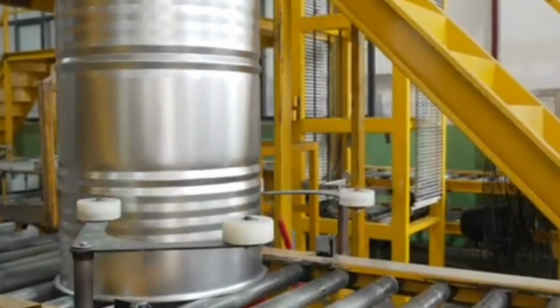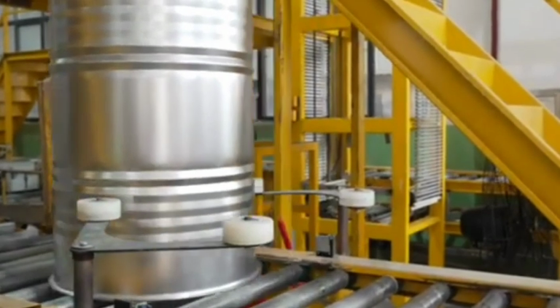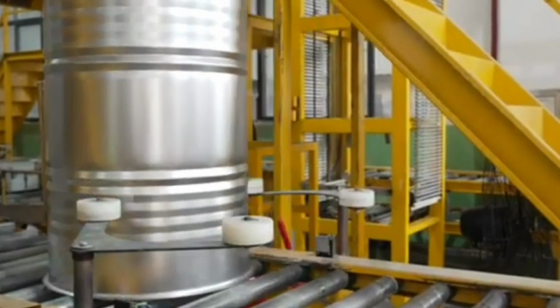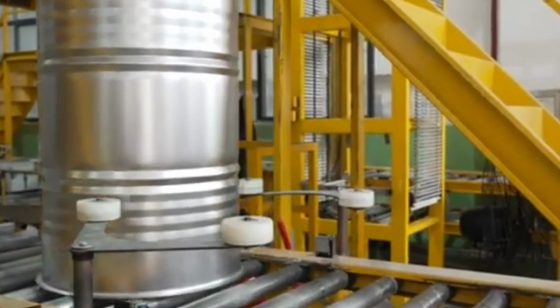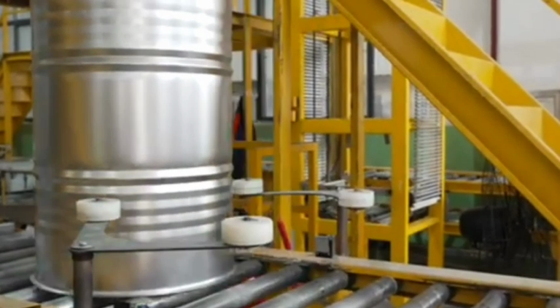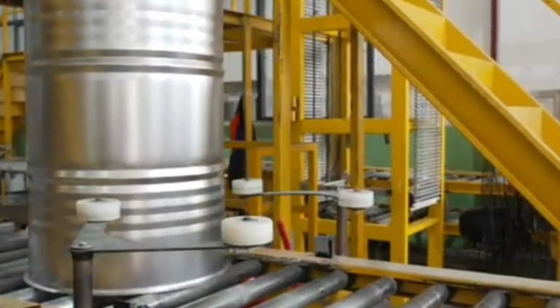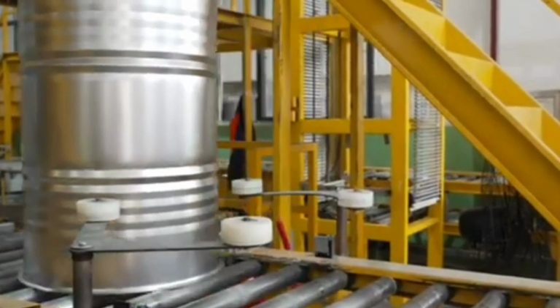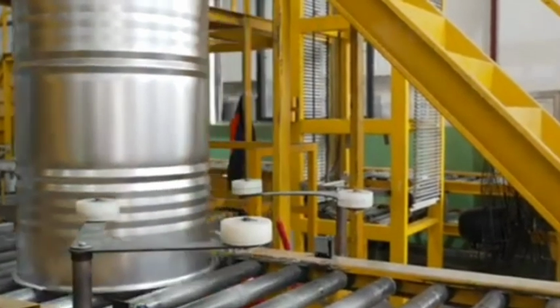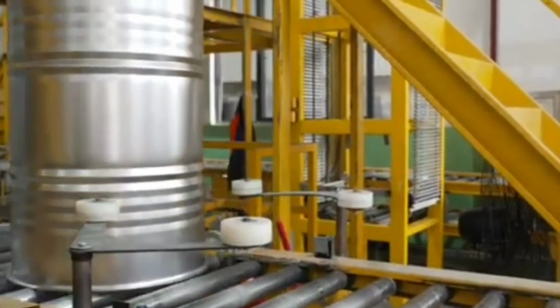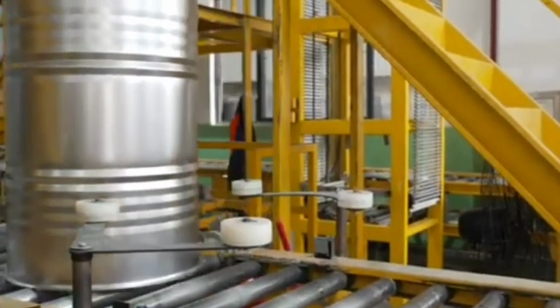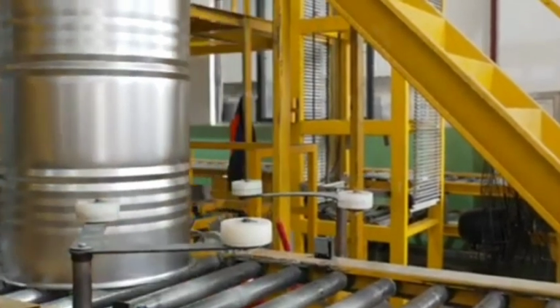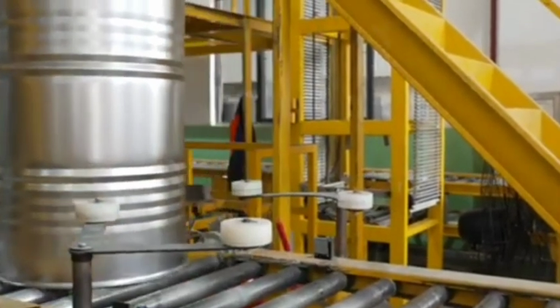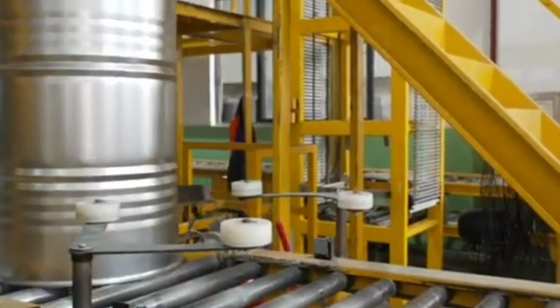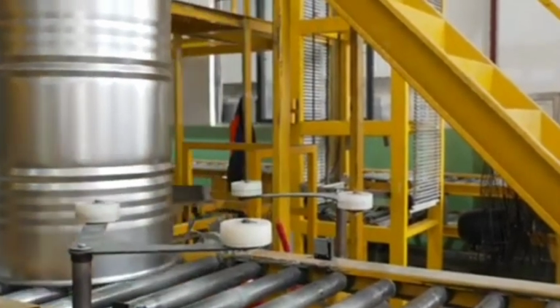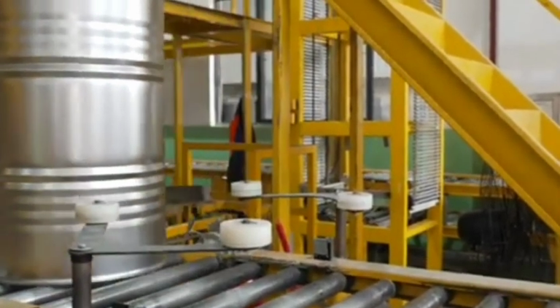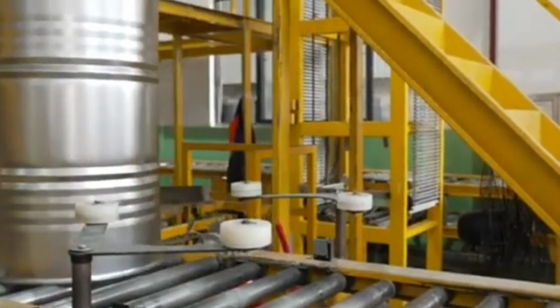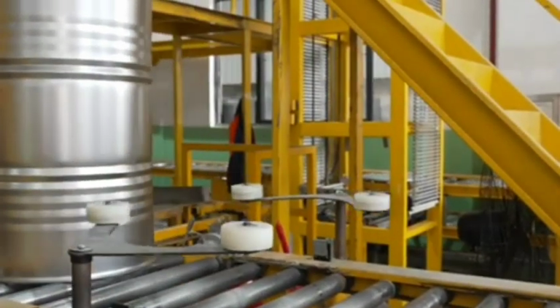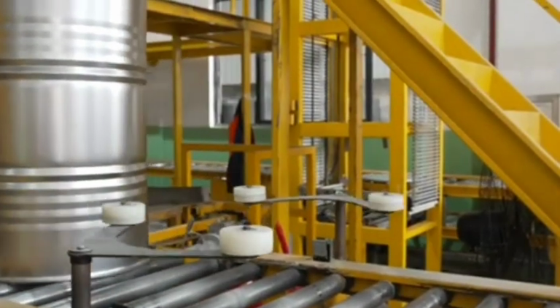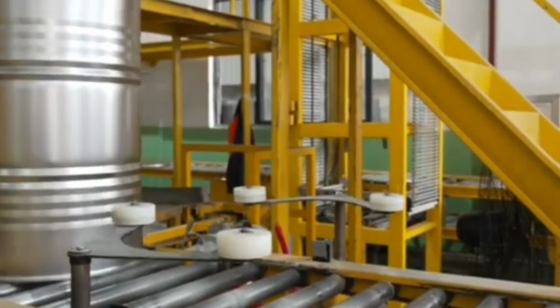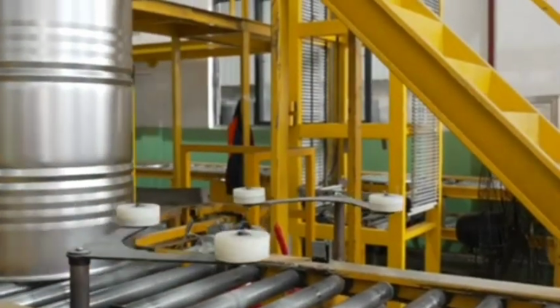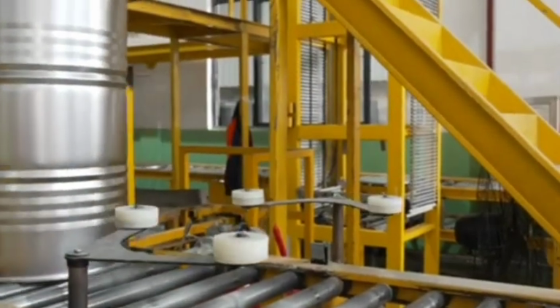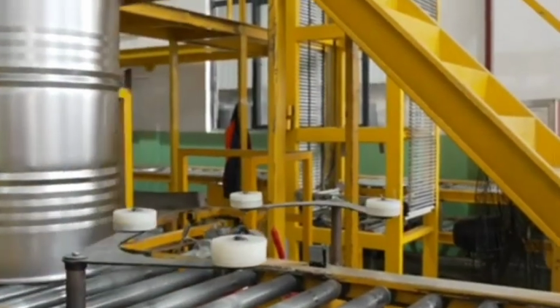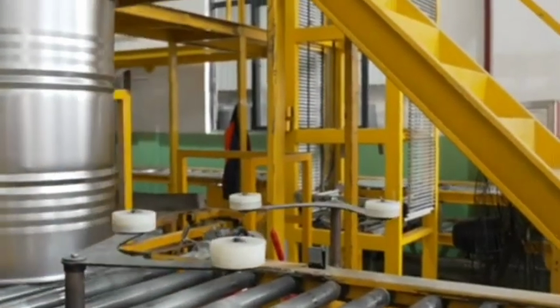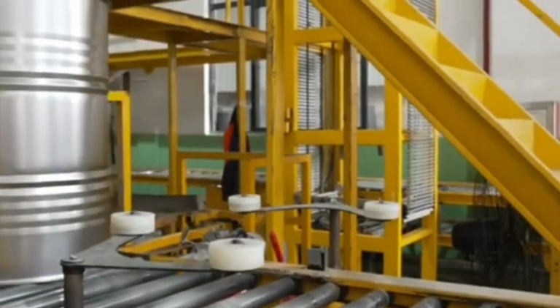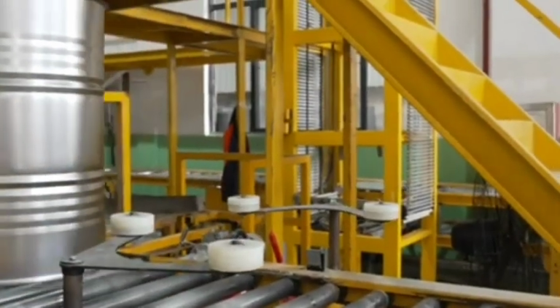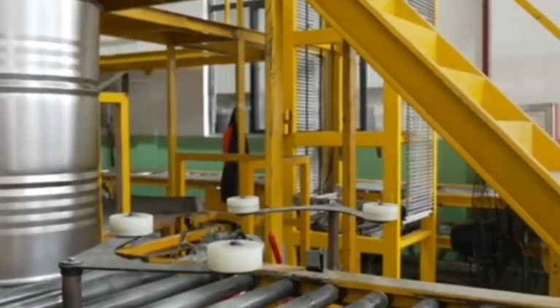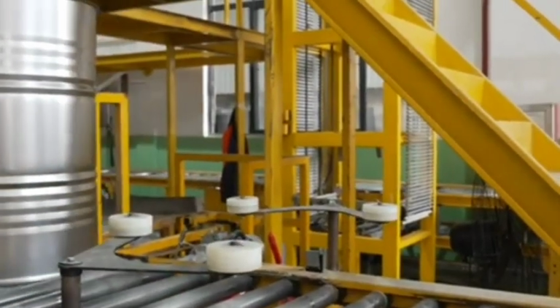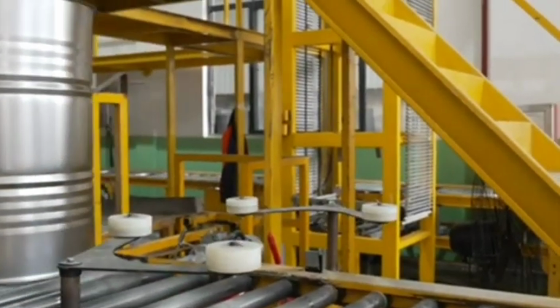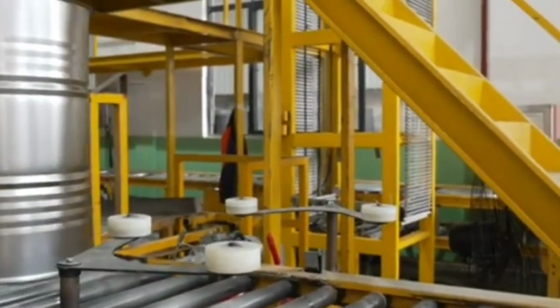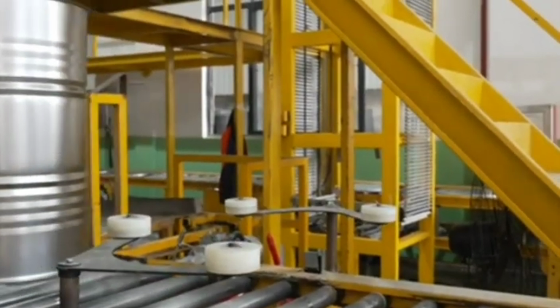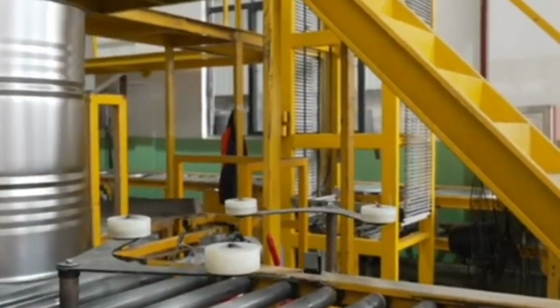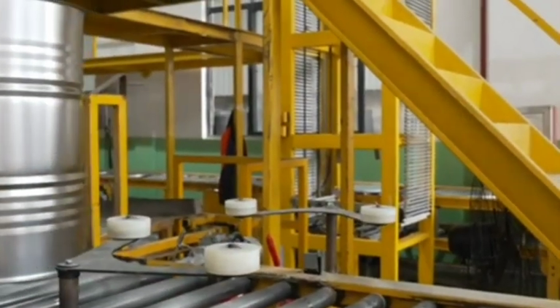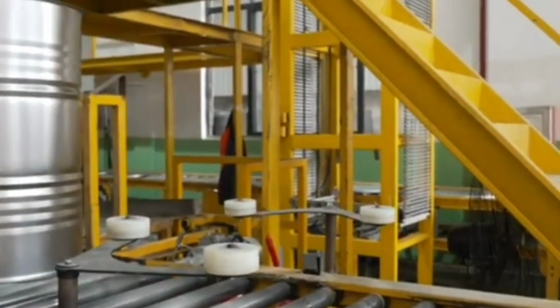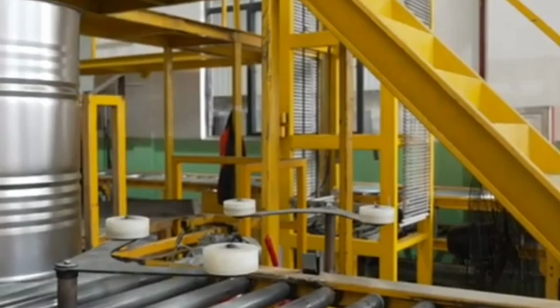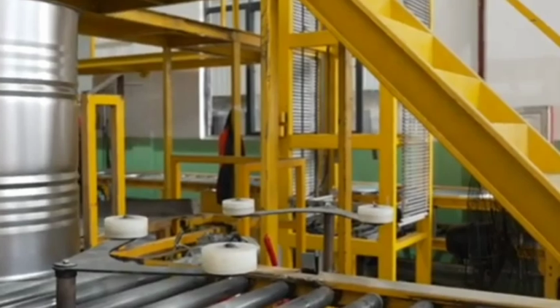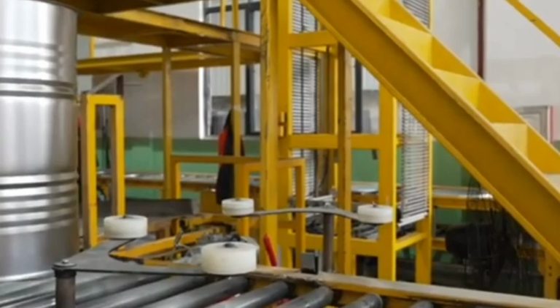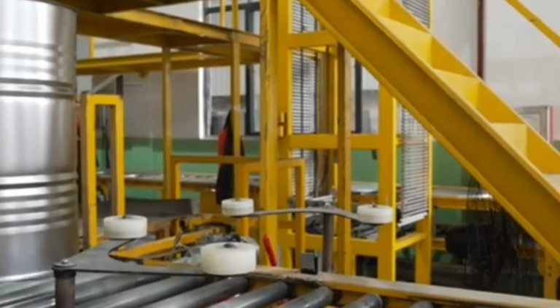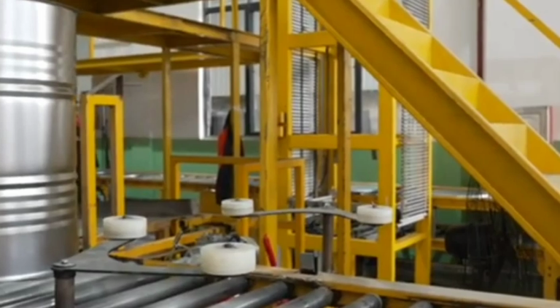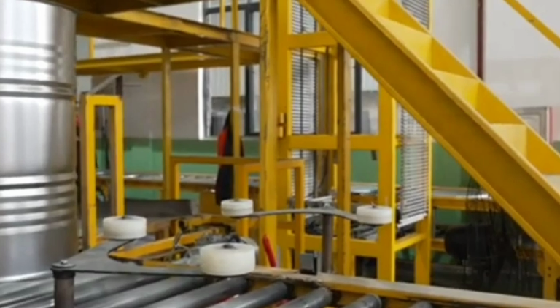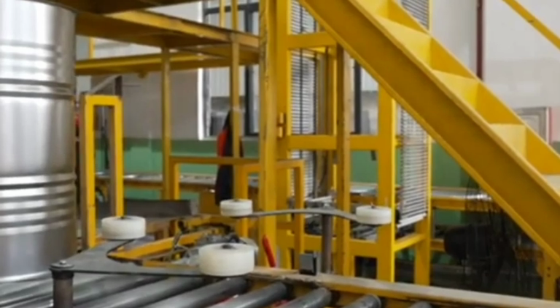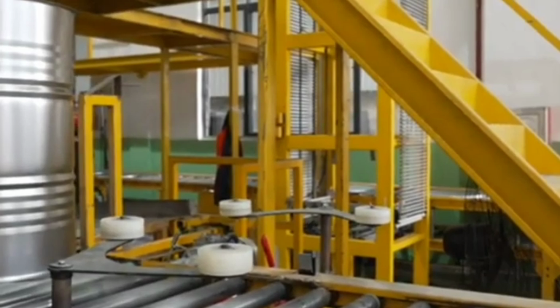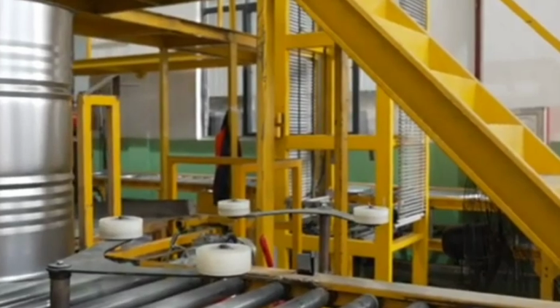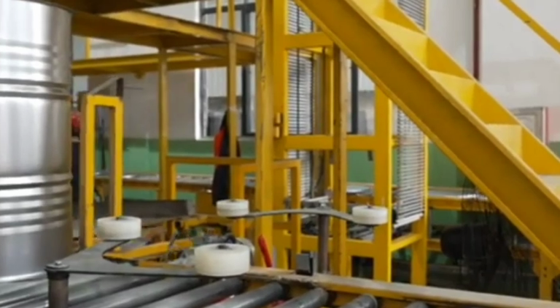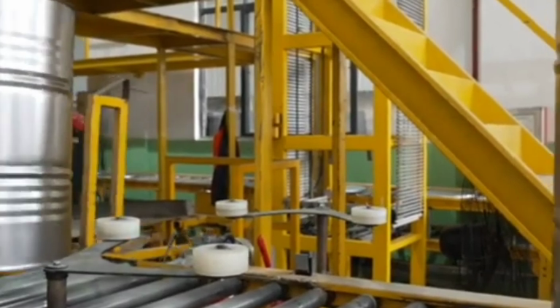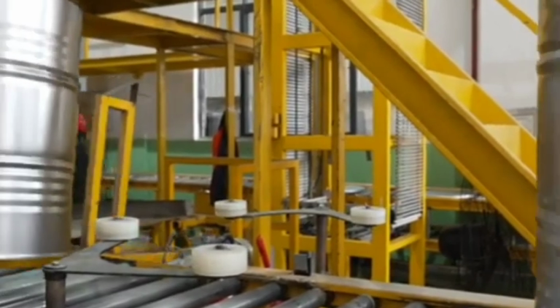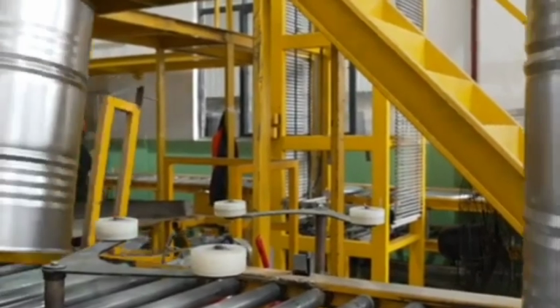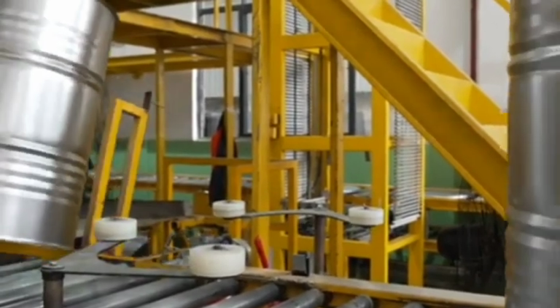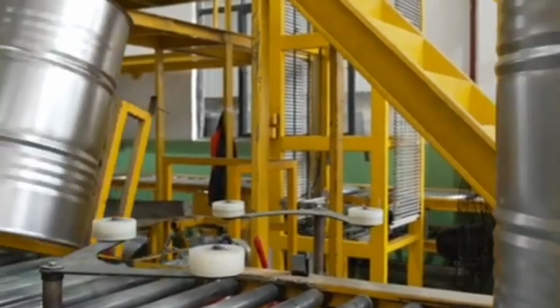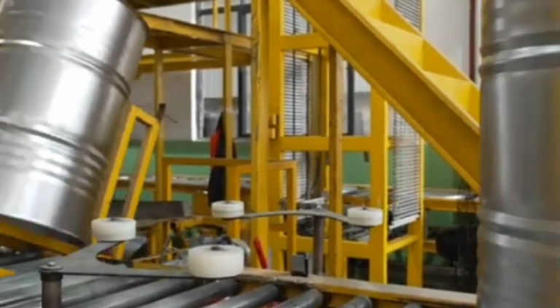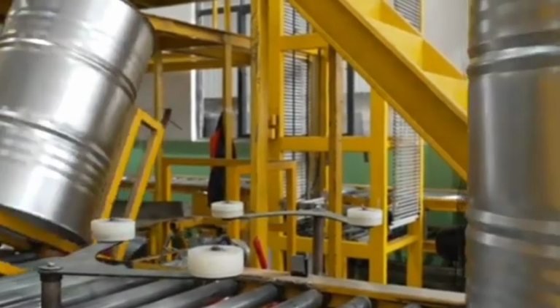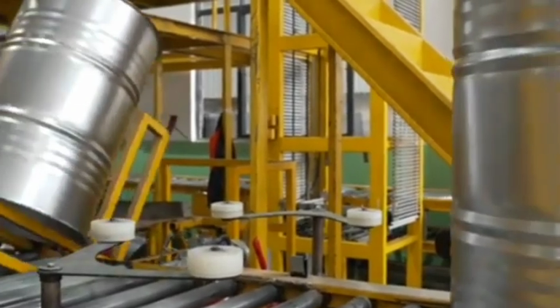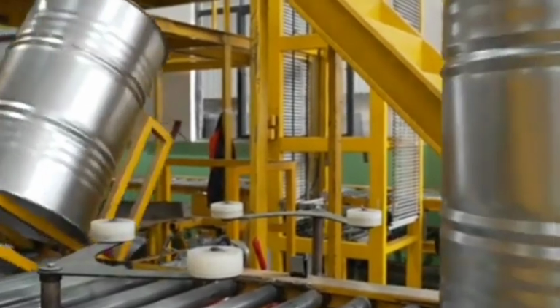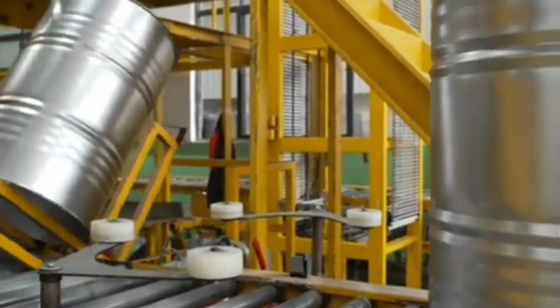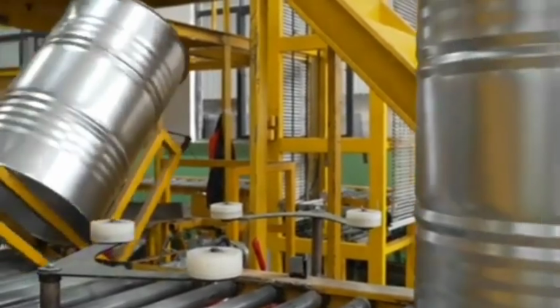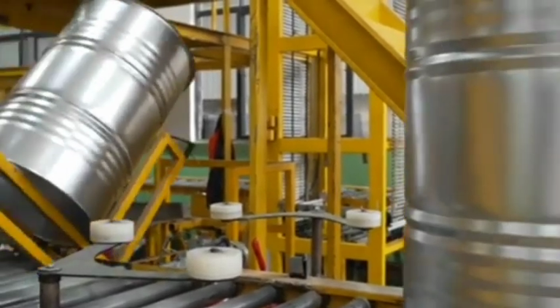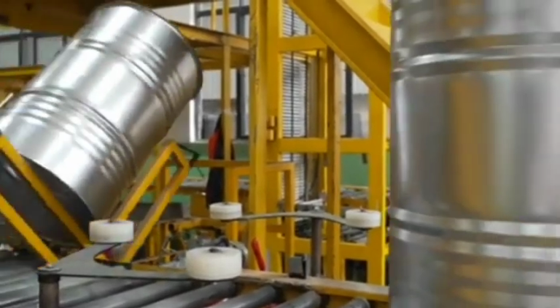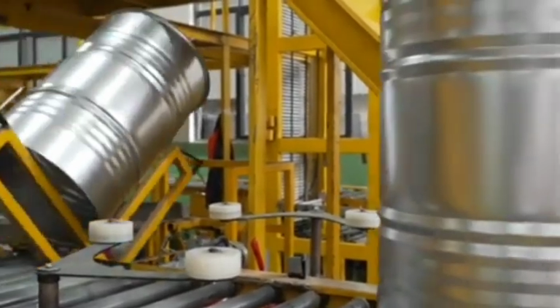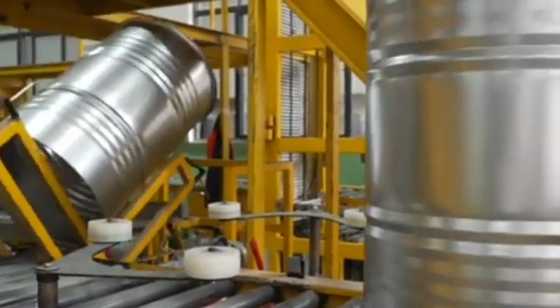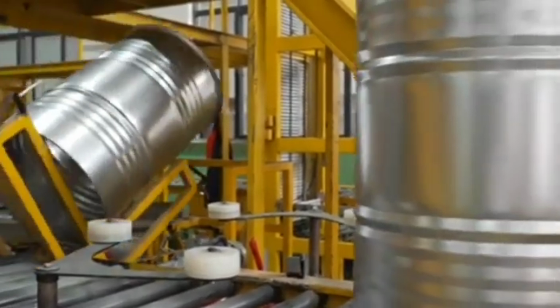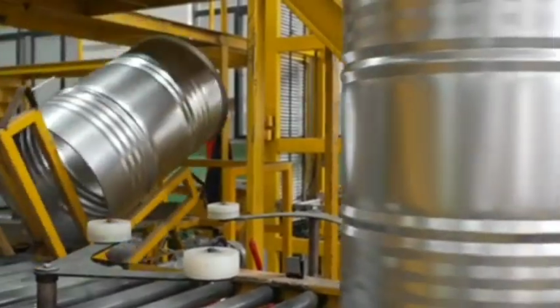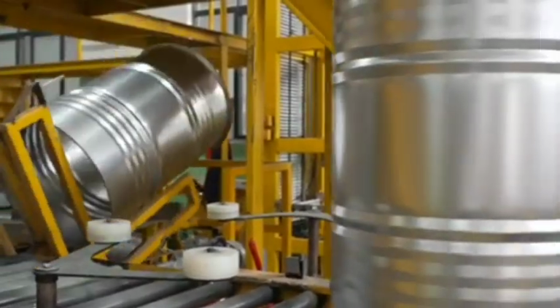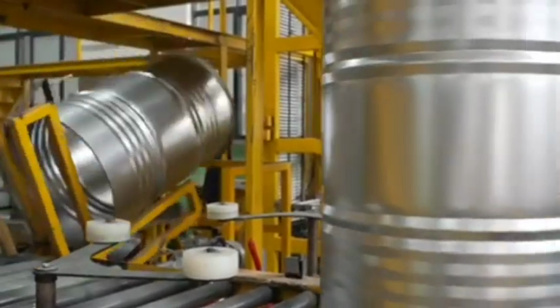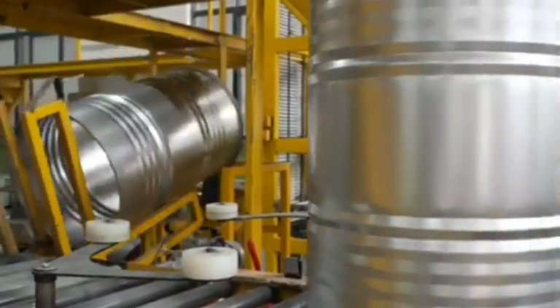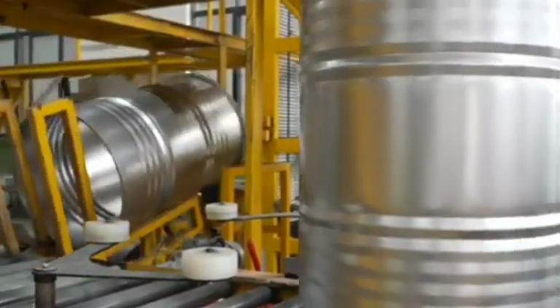Lid attachment — plastic drums. For plastic drums, a lid may be heat-sealed or mechanically attached, depending on the design.